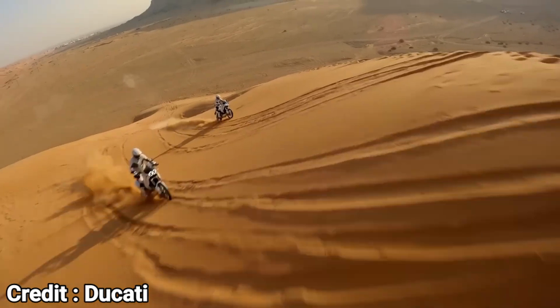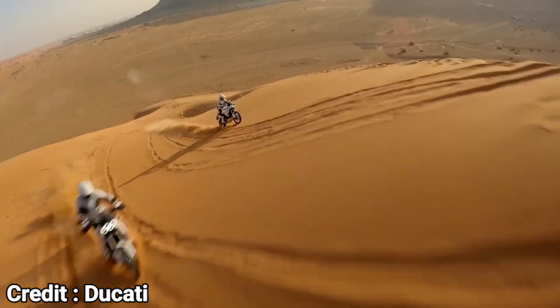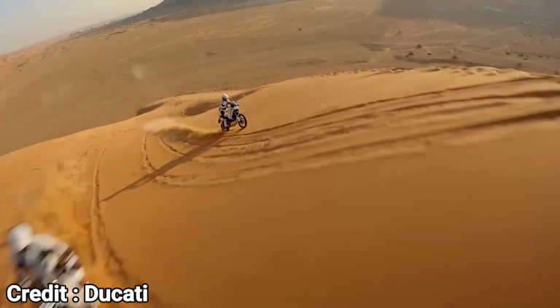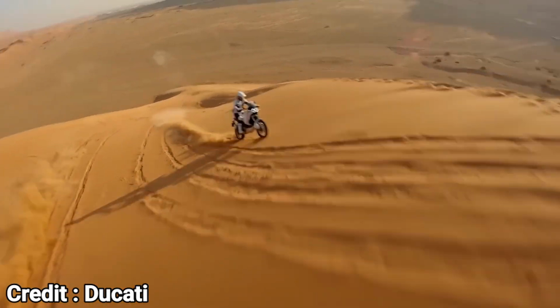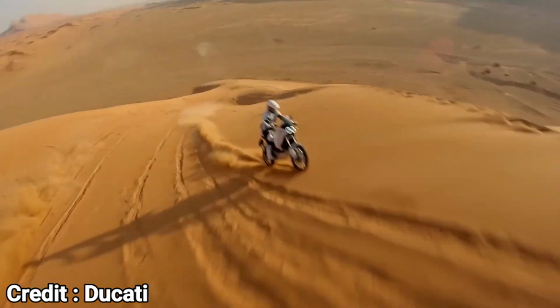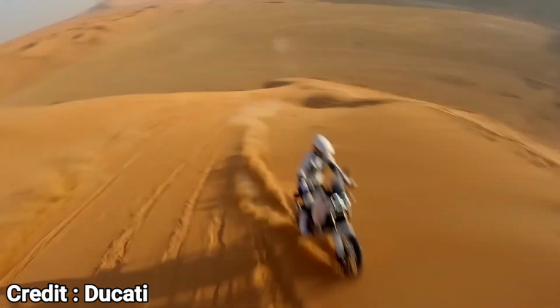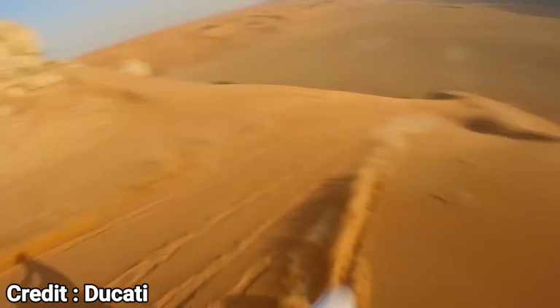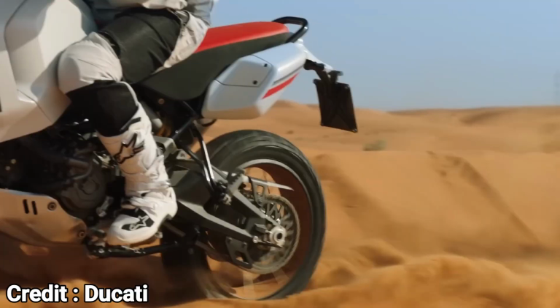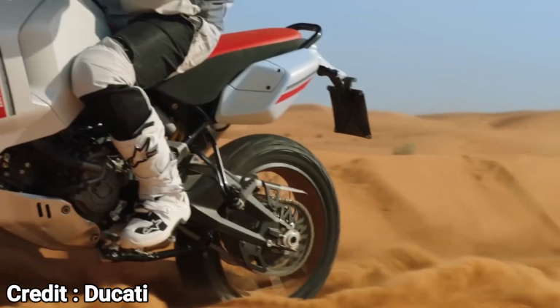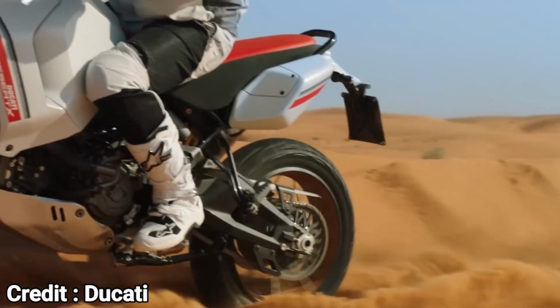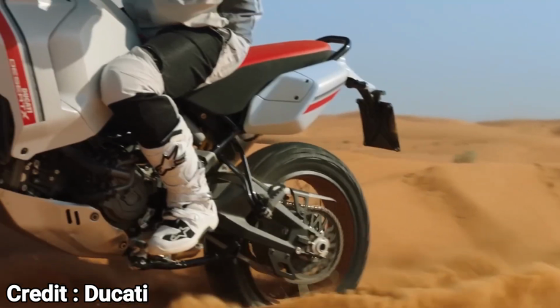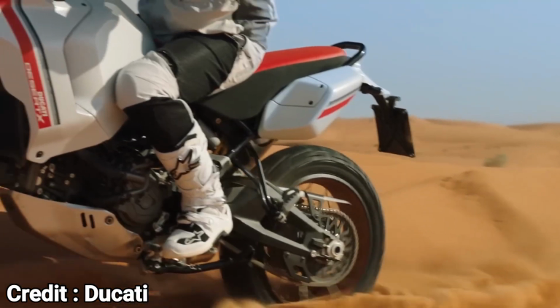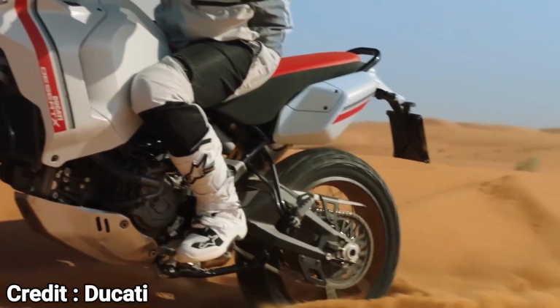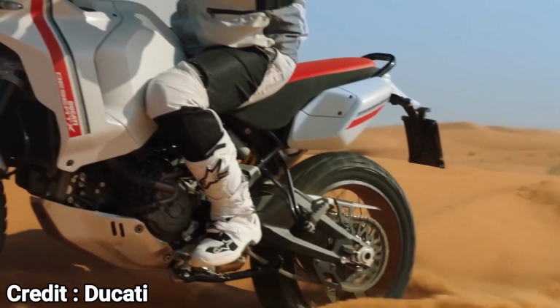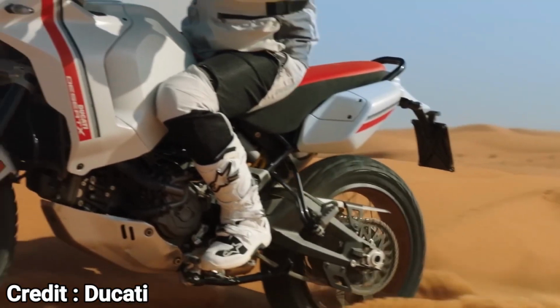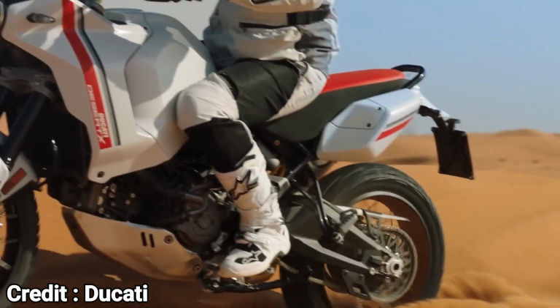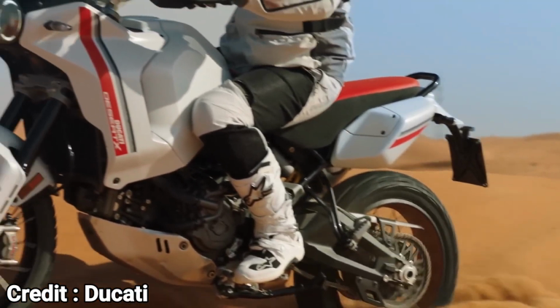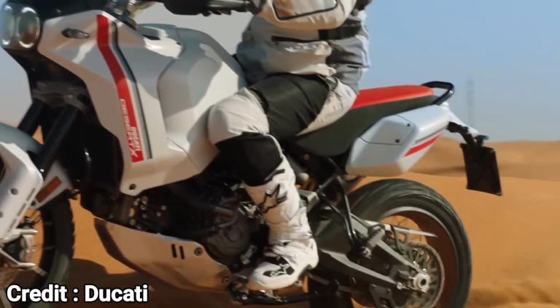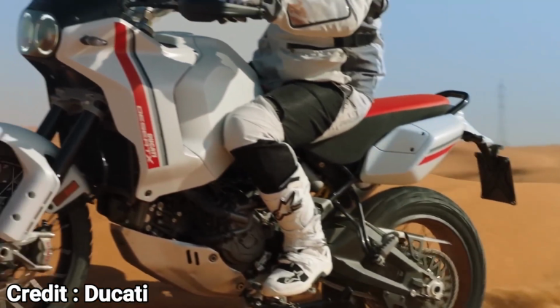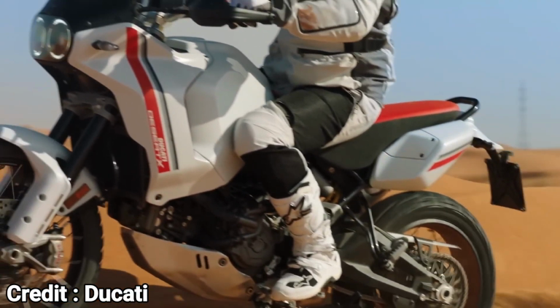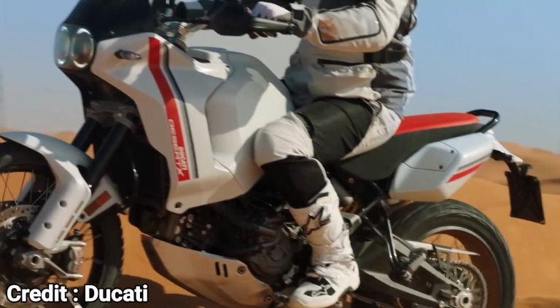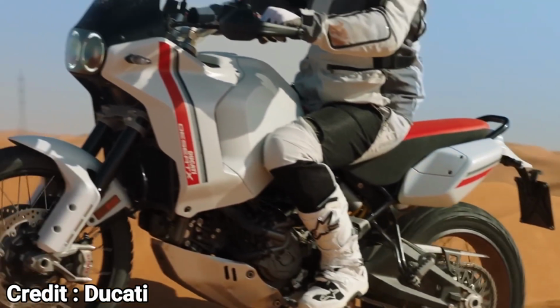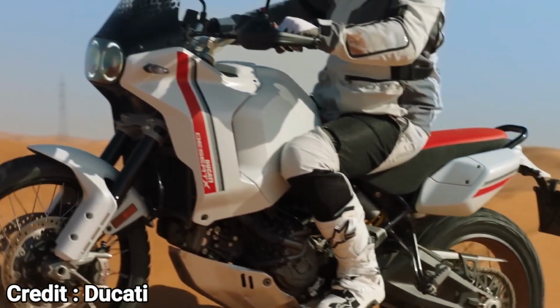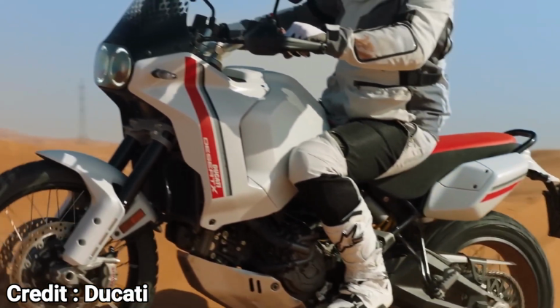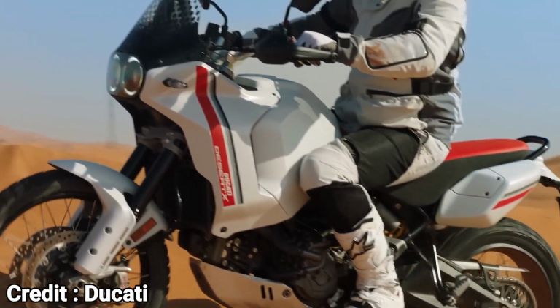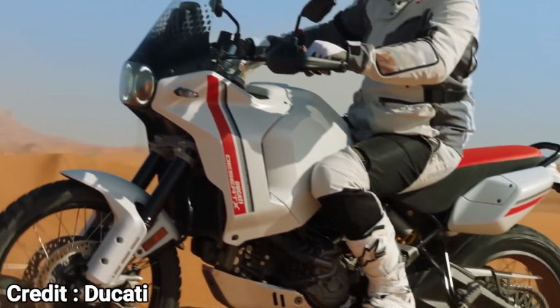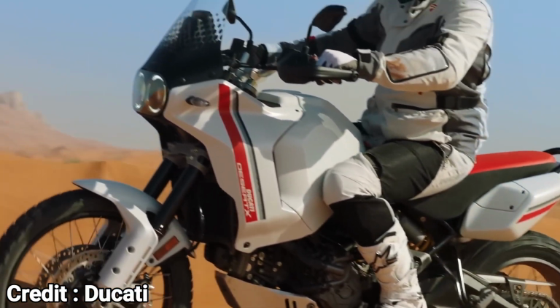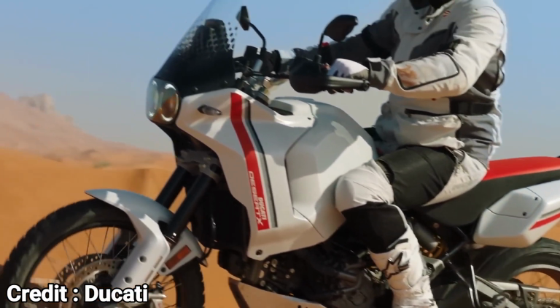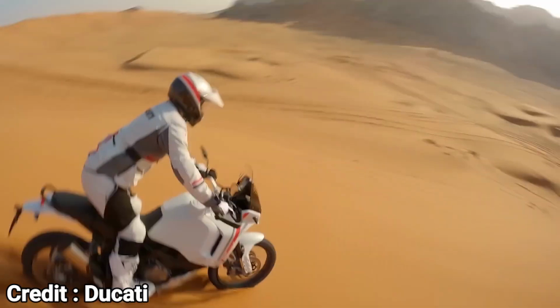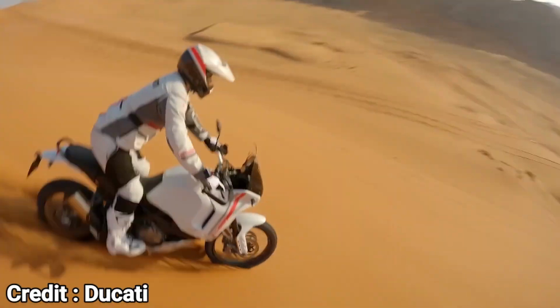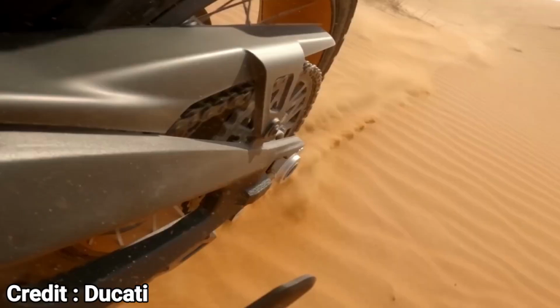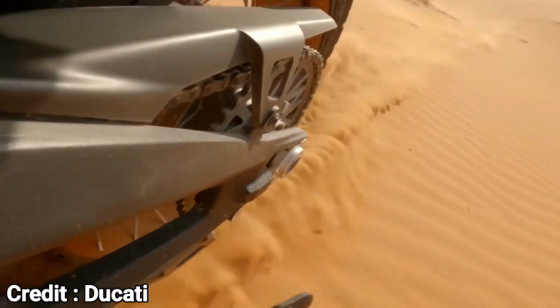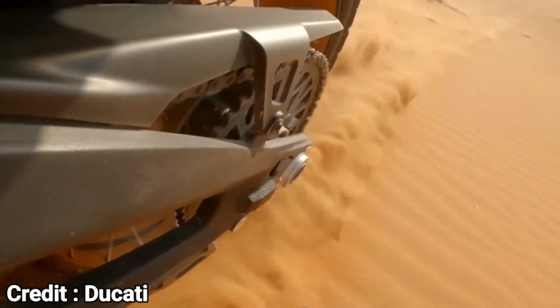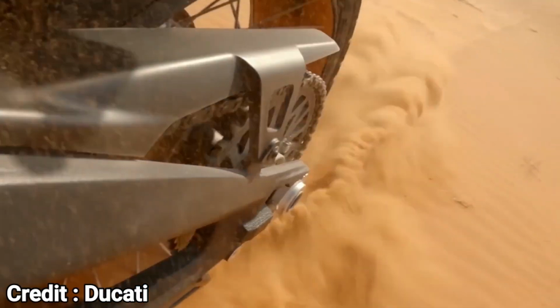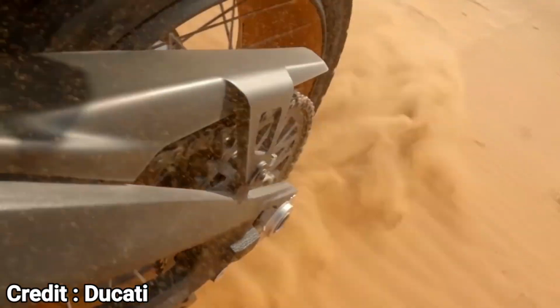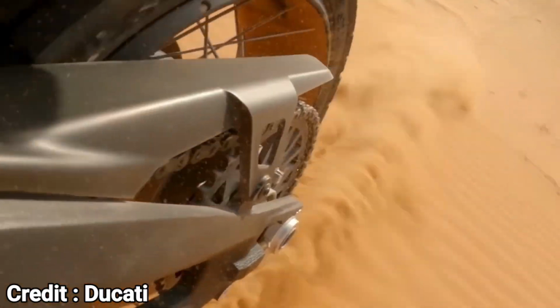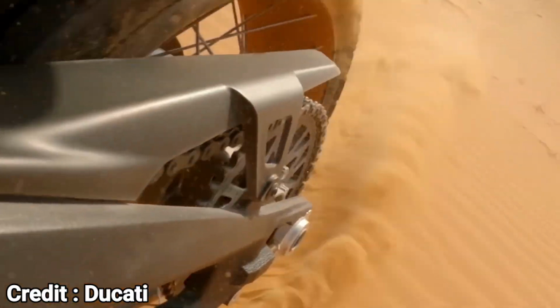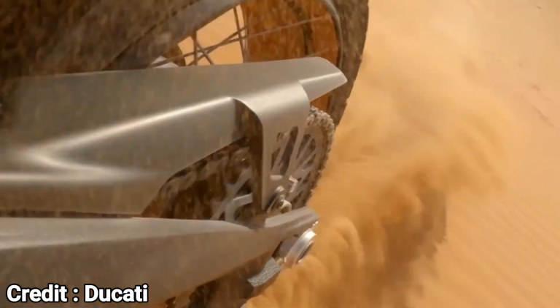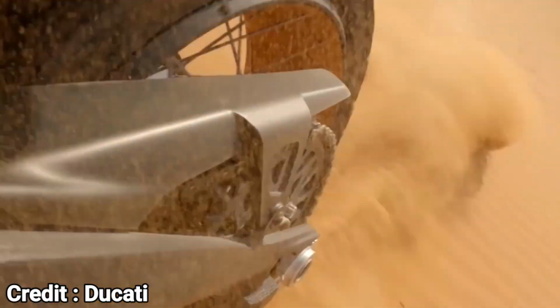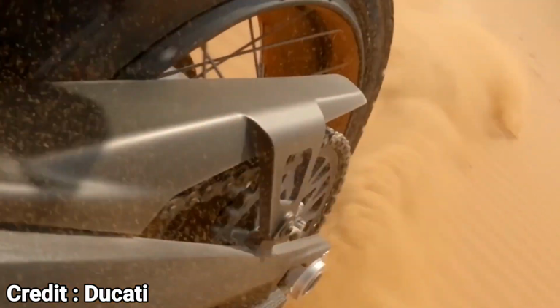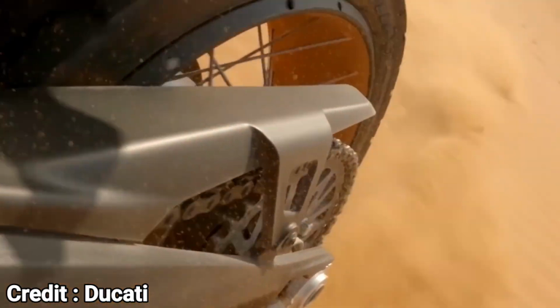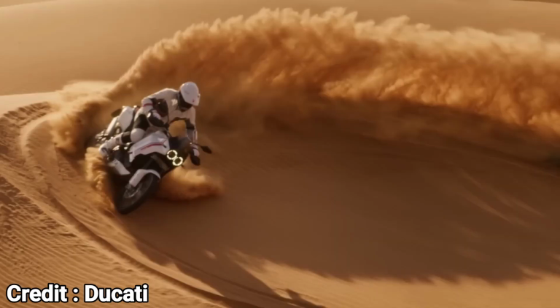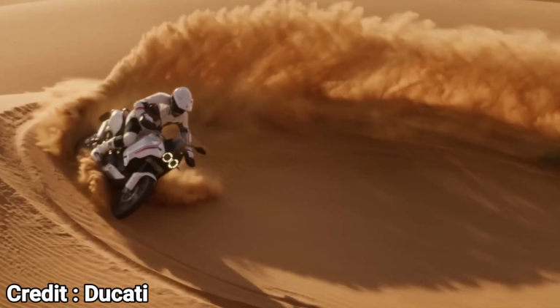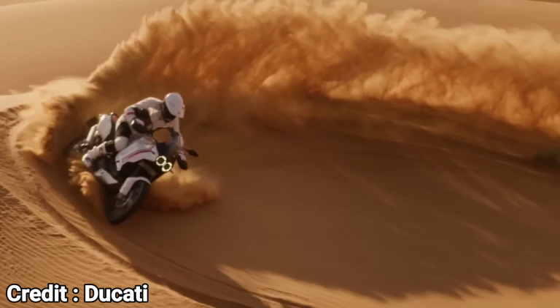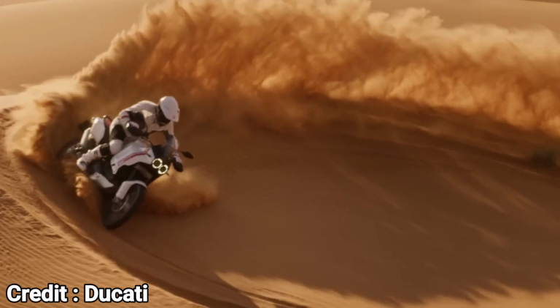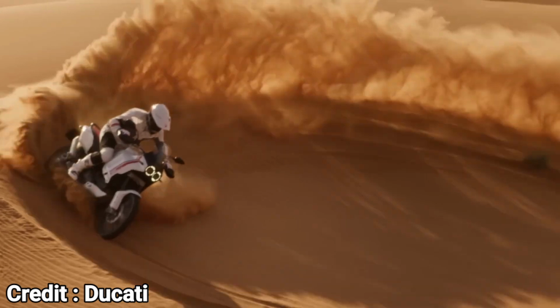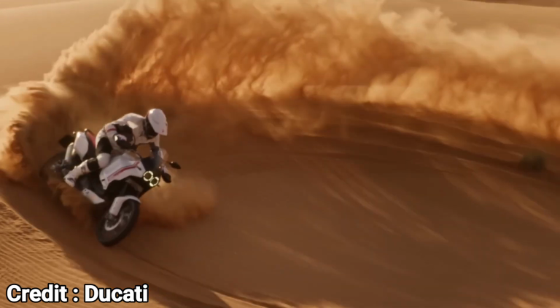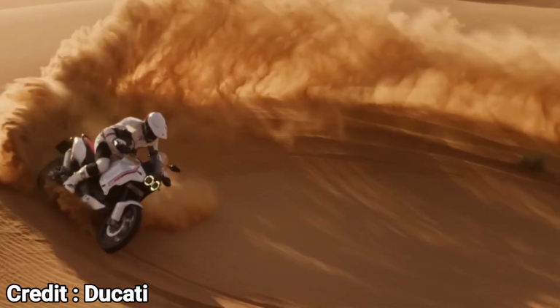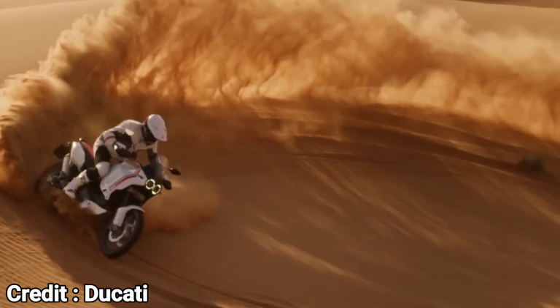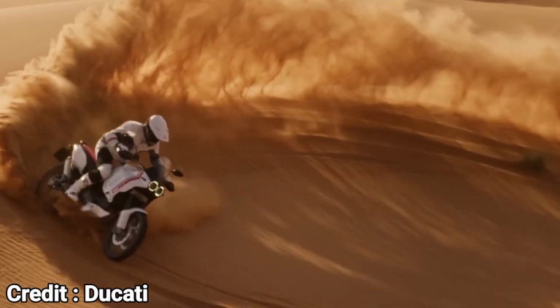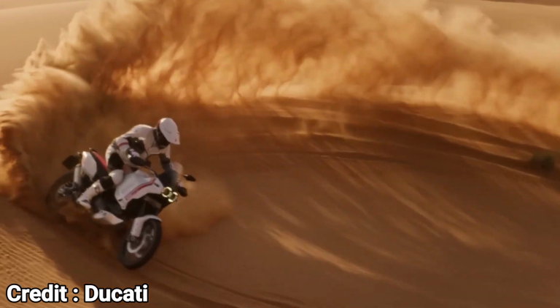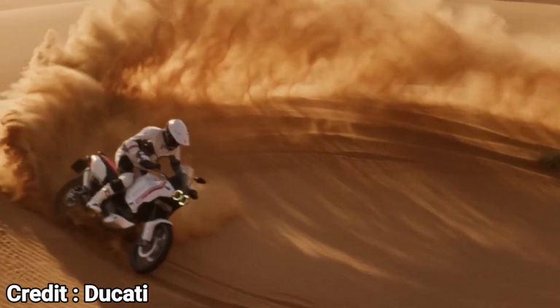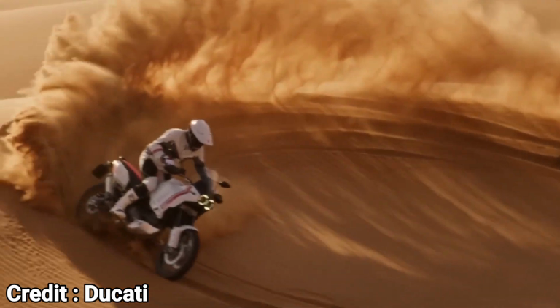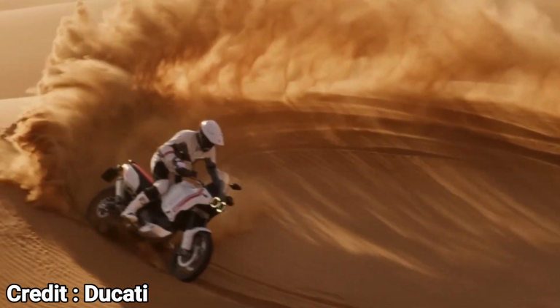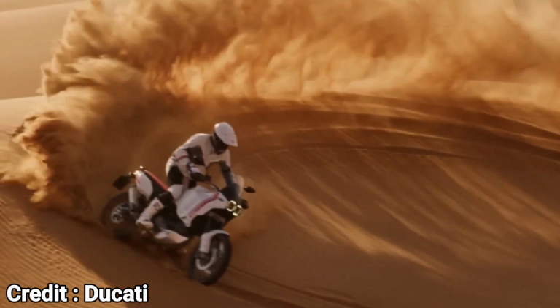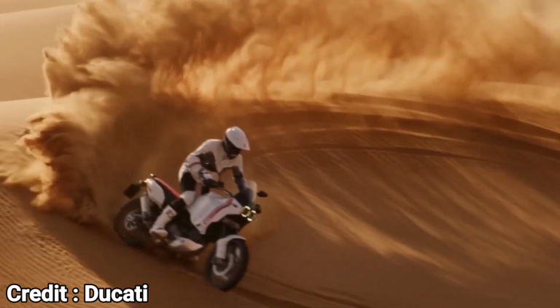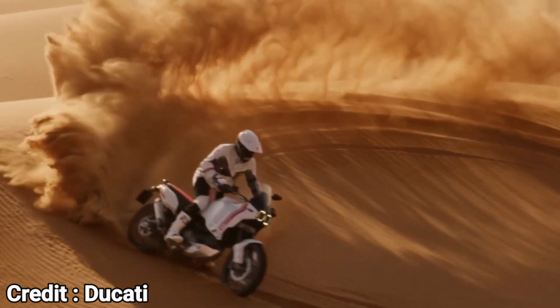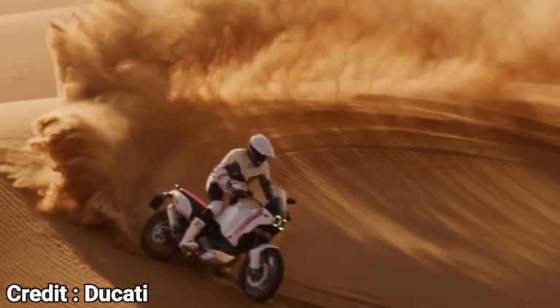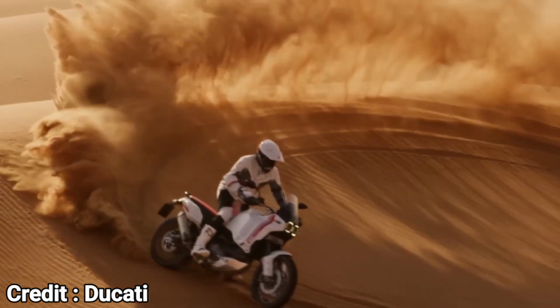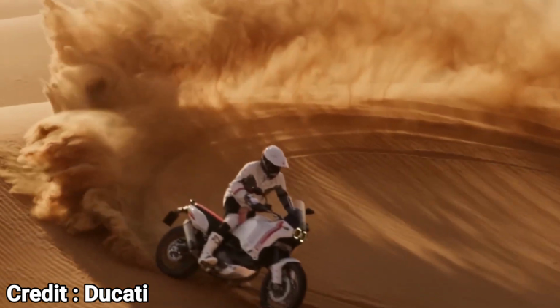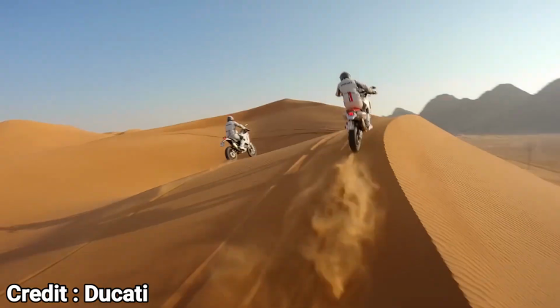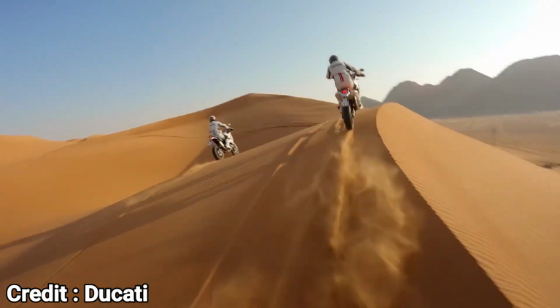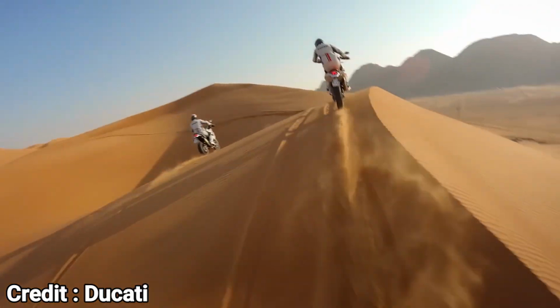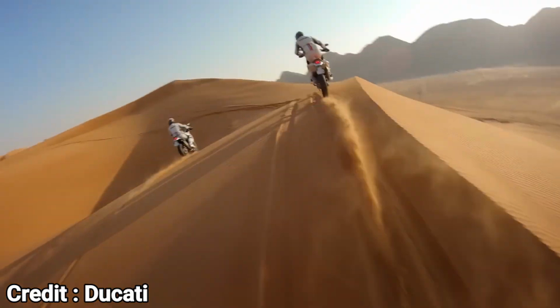Also, it is really hard to make wire-spoke wheels tubeless compatible, since it requires a complex design — again pushing the cost up.